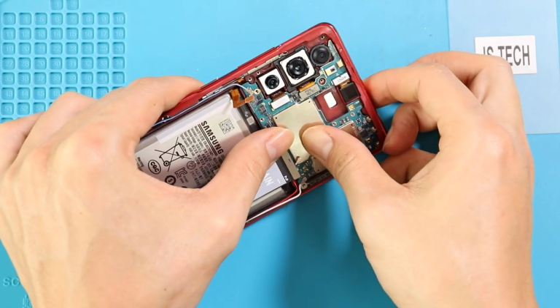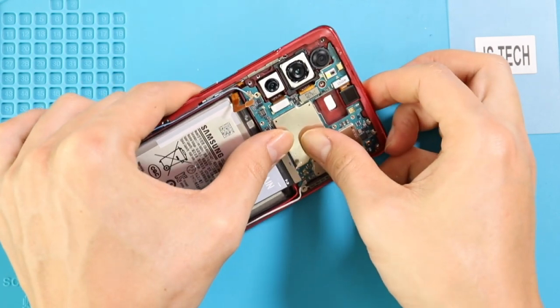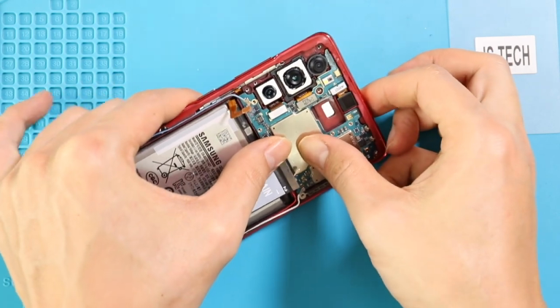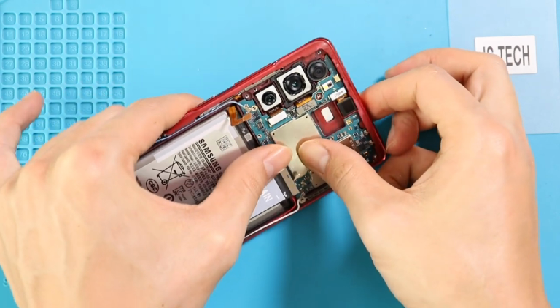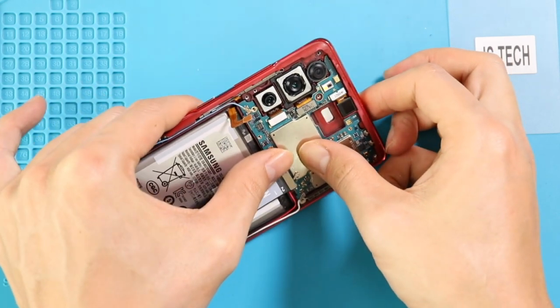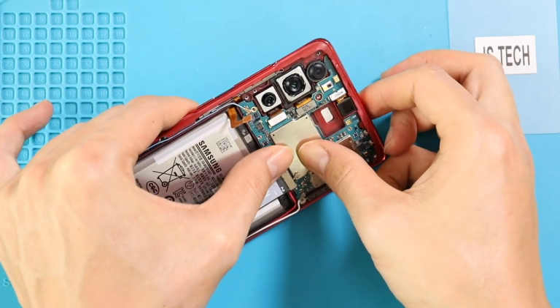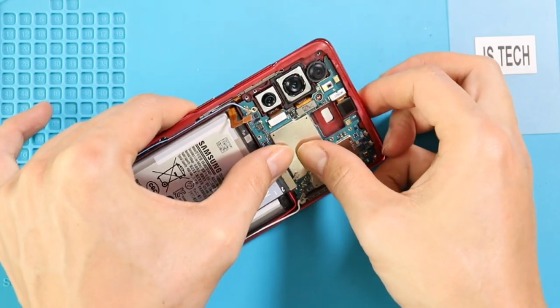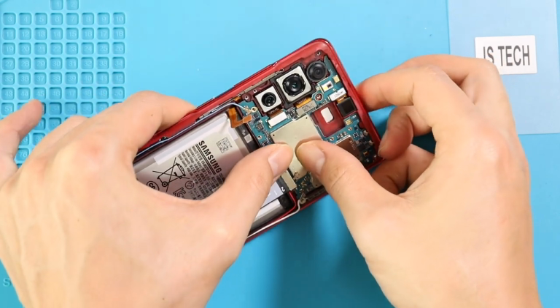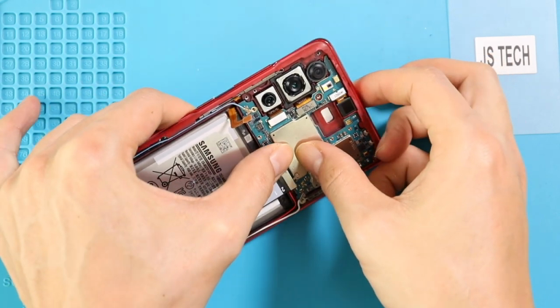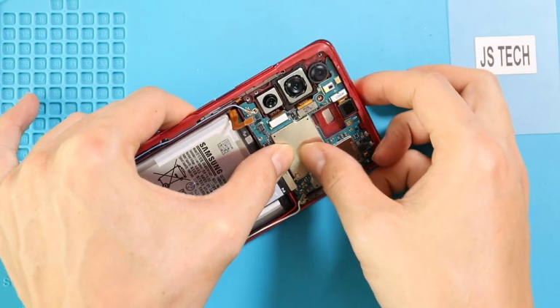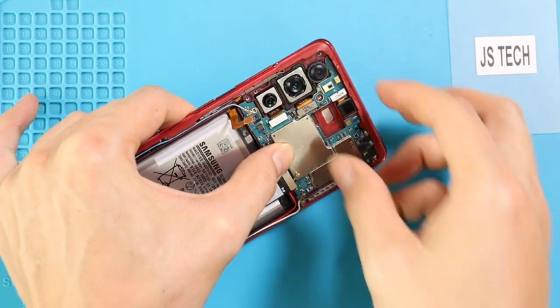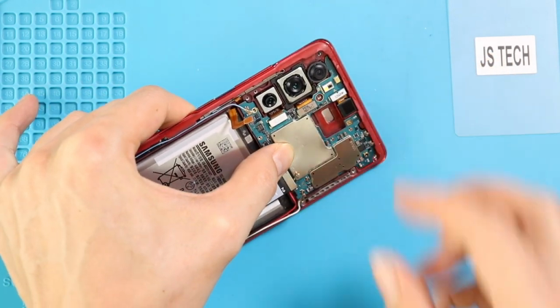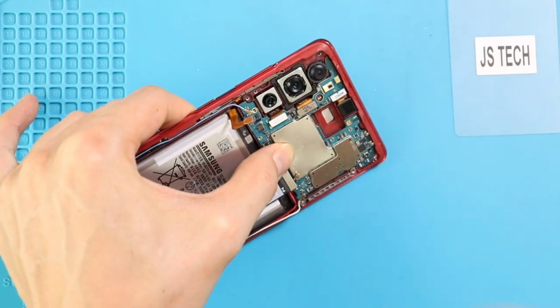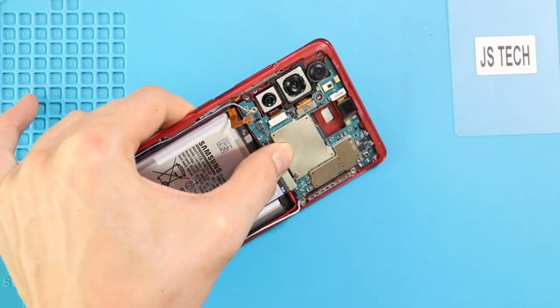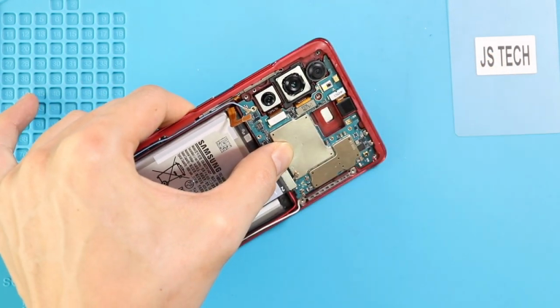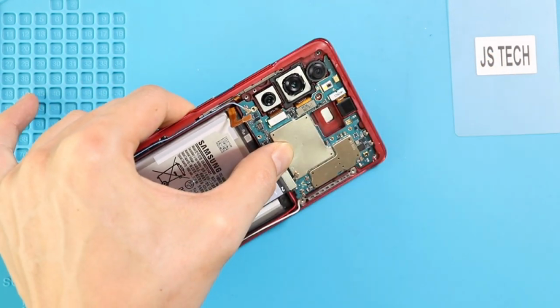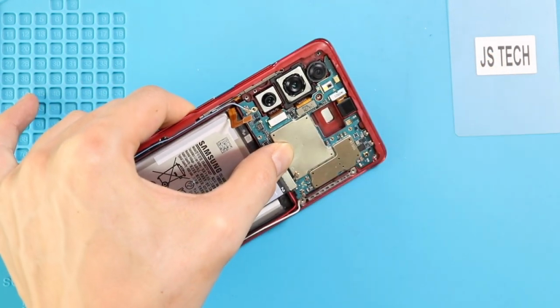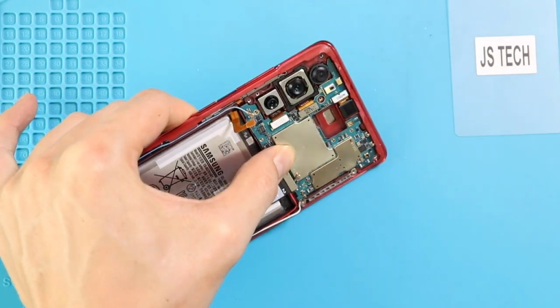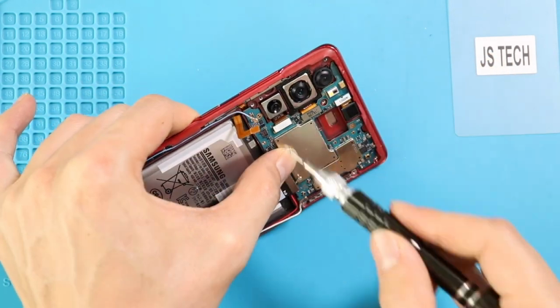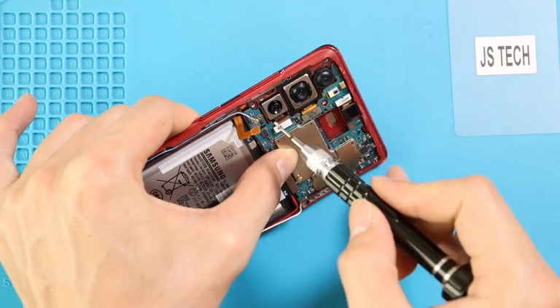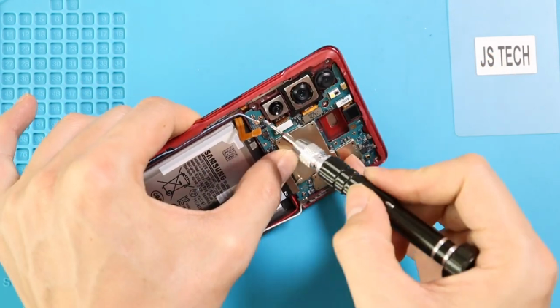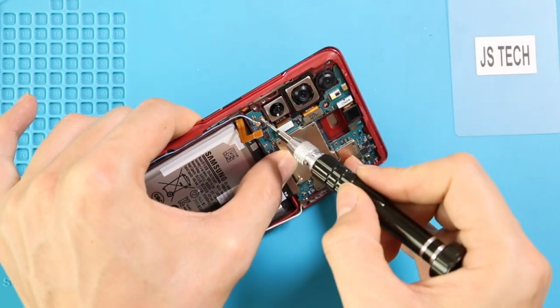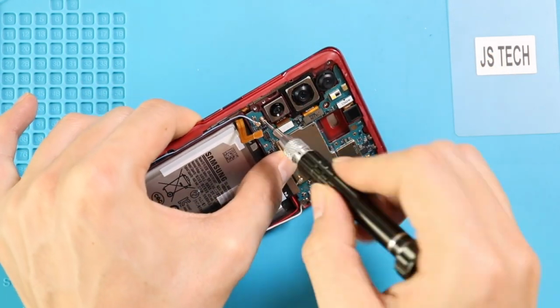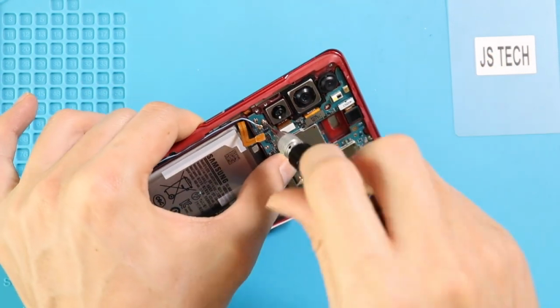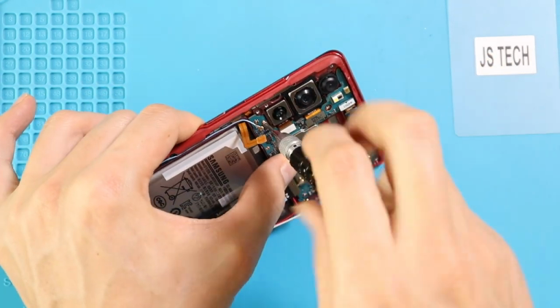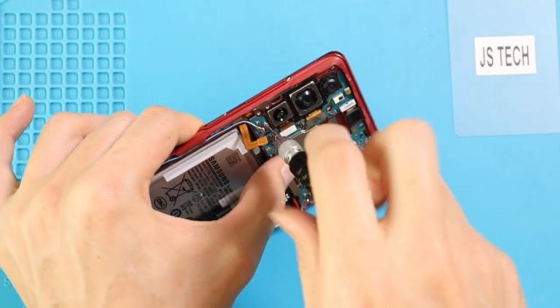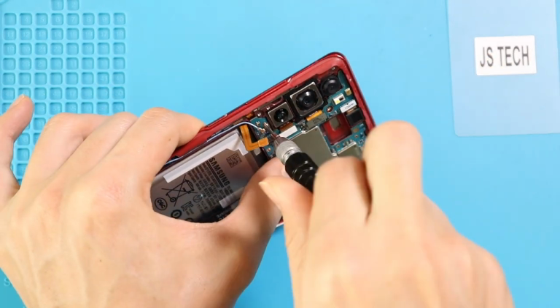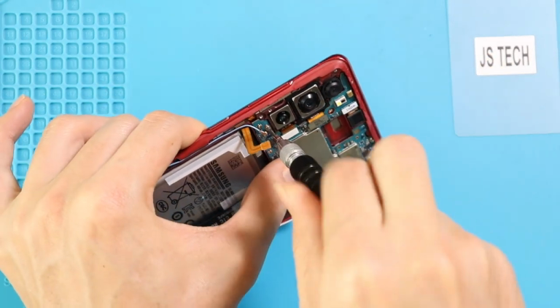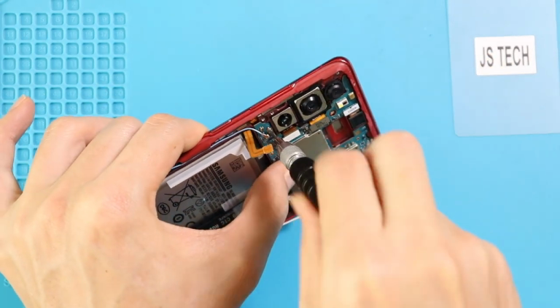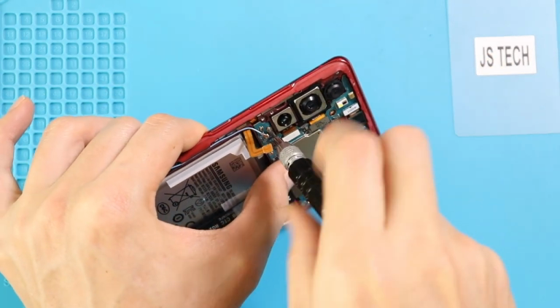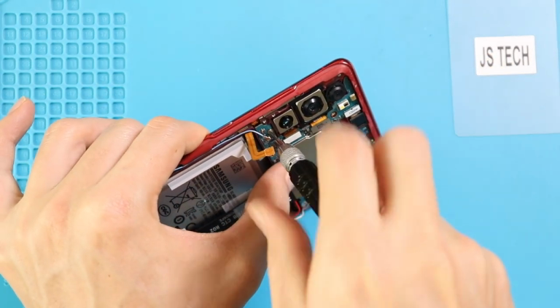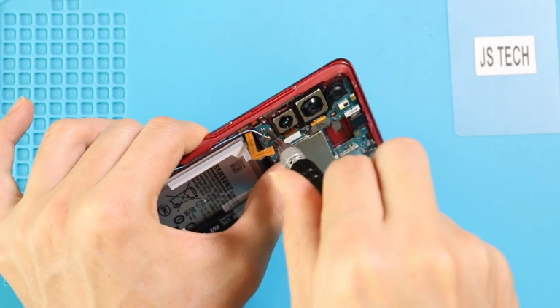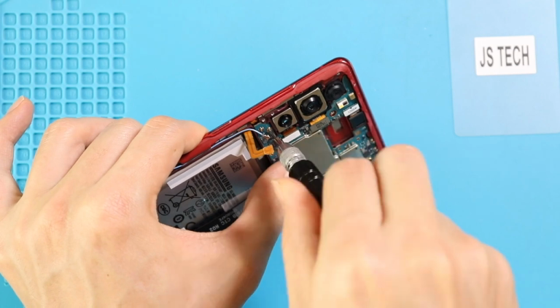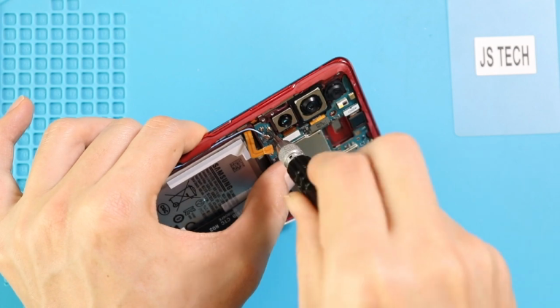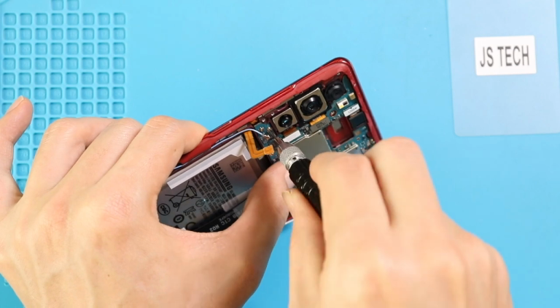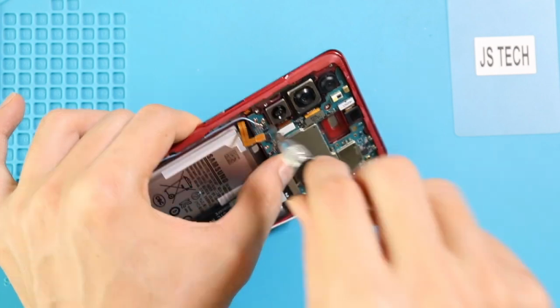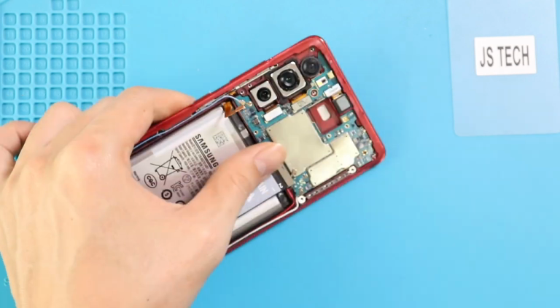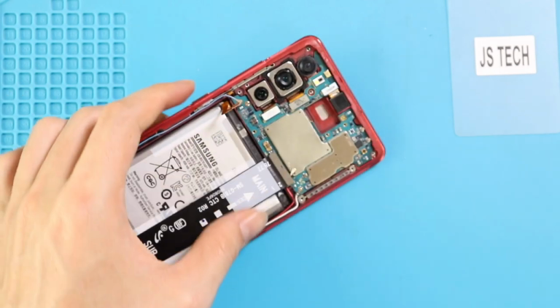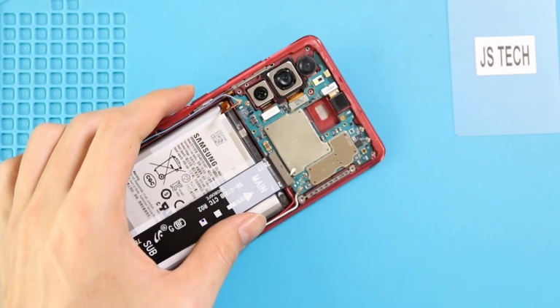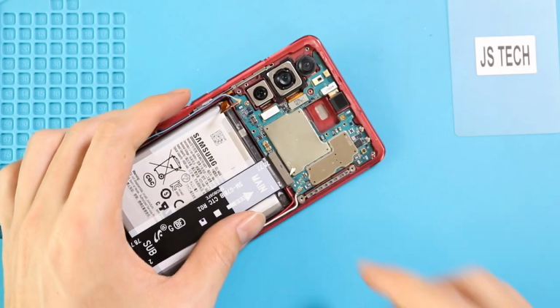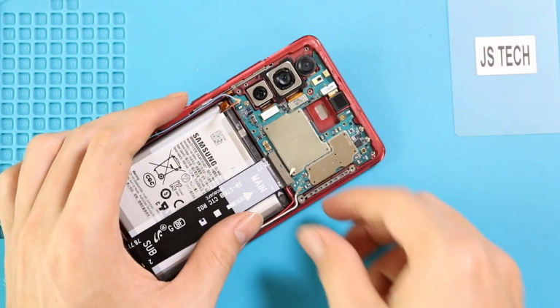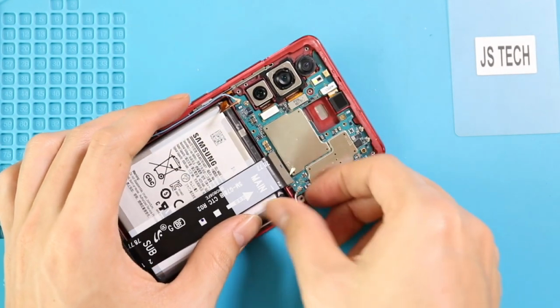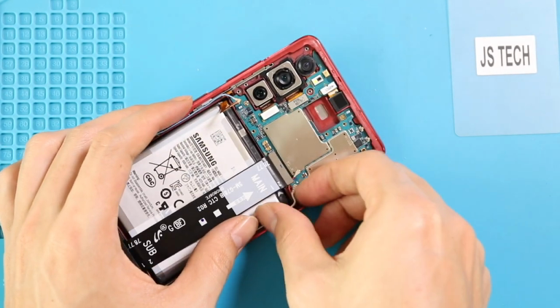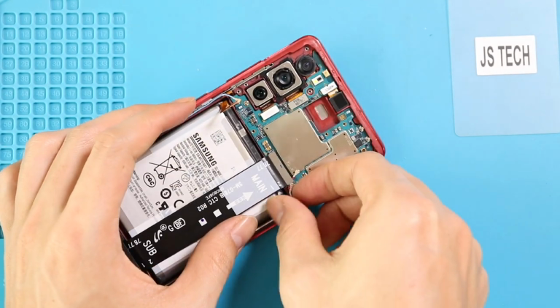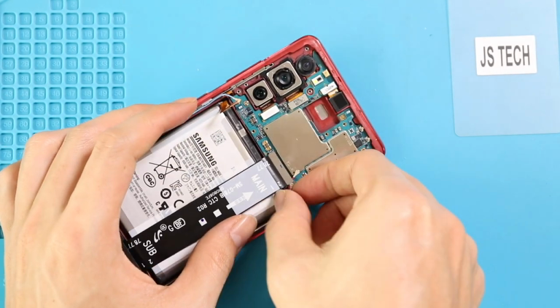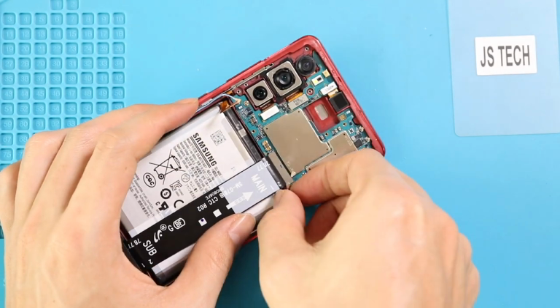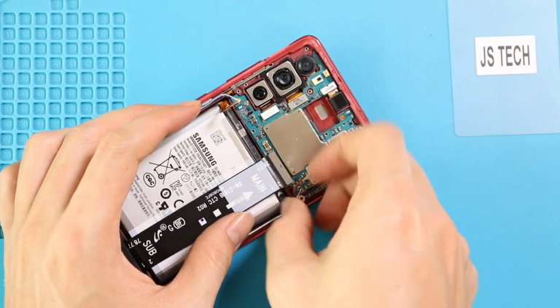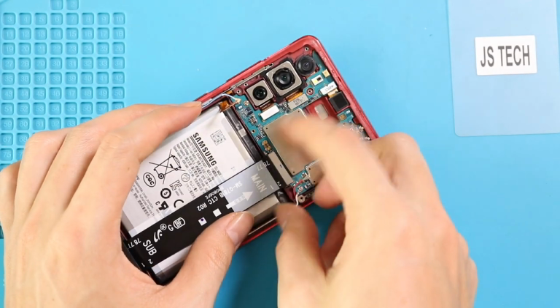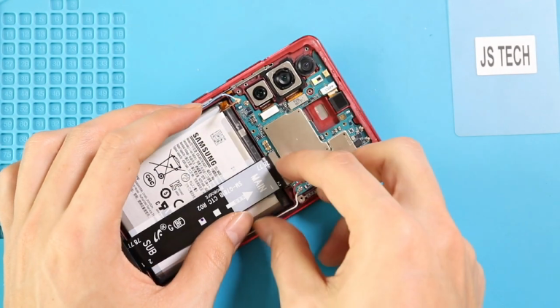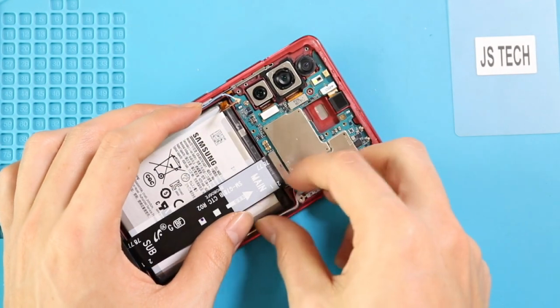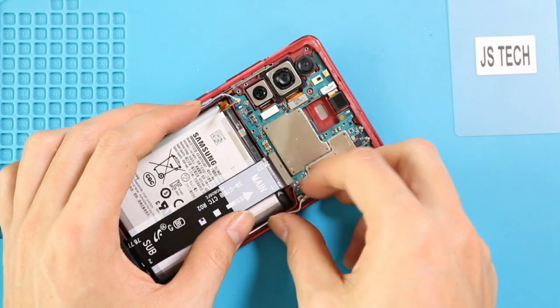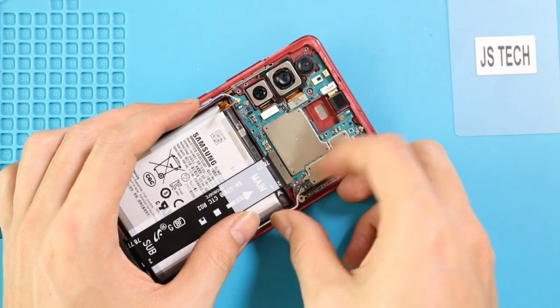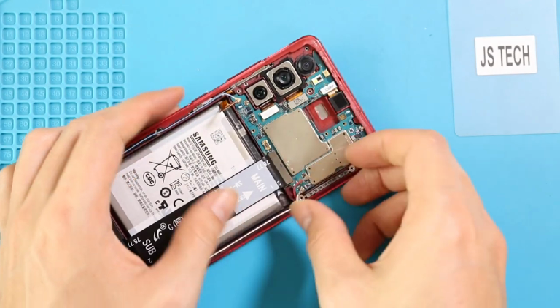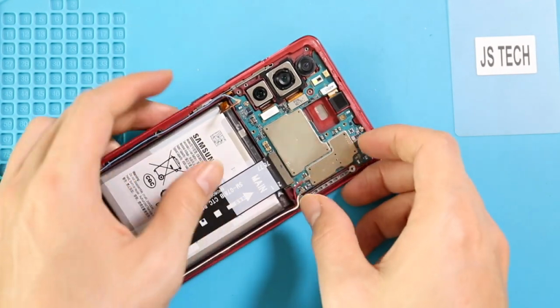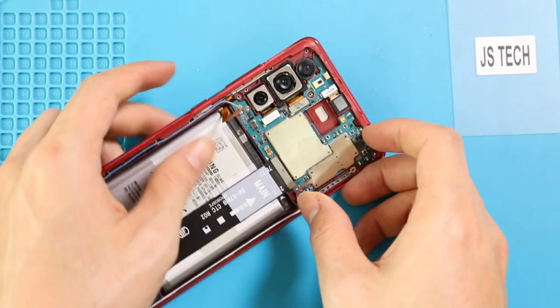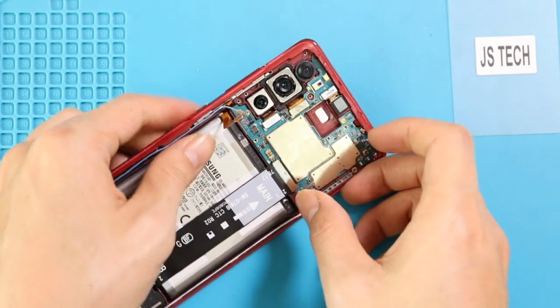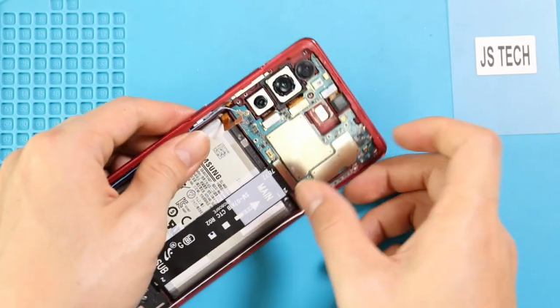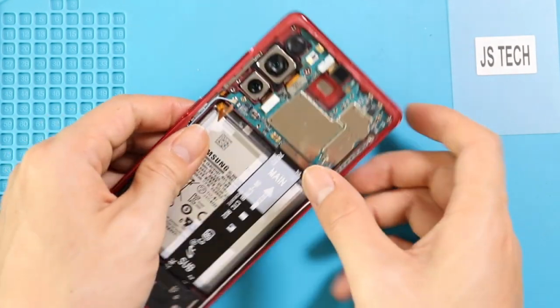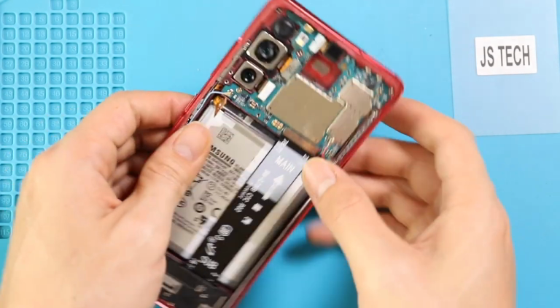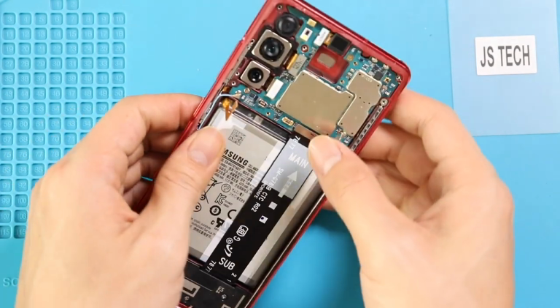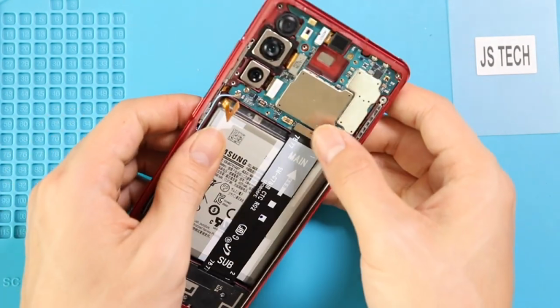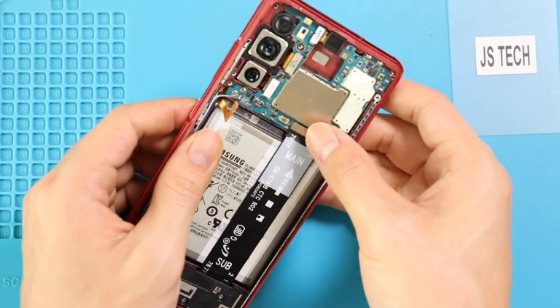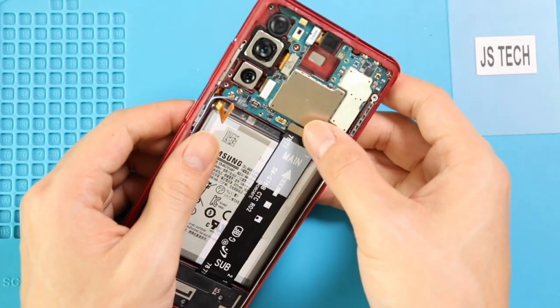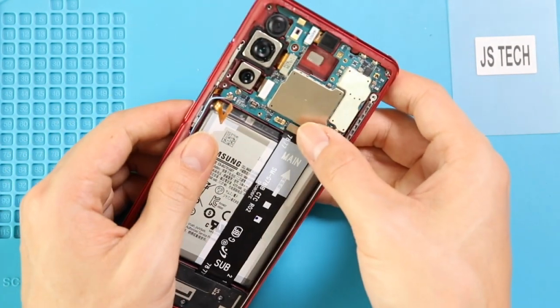Next, connect the cameras back and secure the logic board by adding the screw. And then connect three antennas and the main flex cable into the logic board.